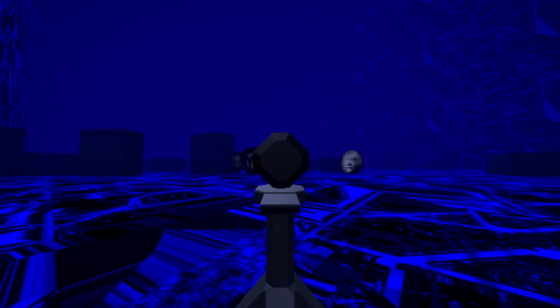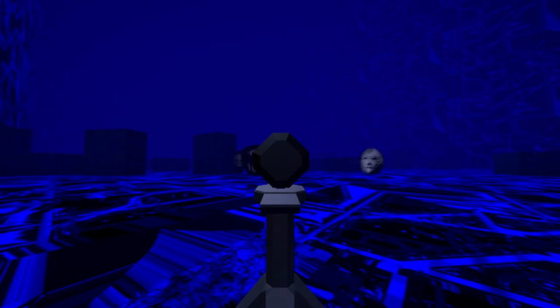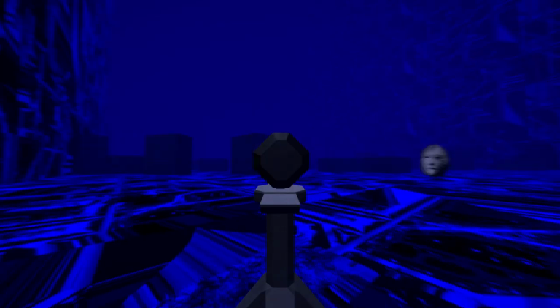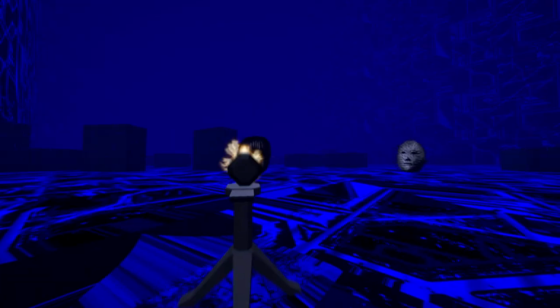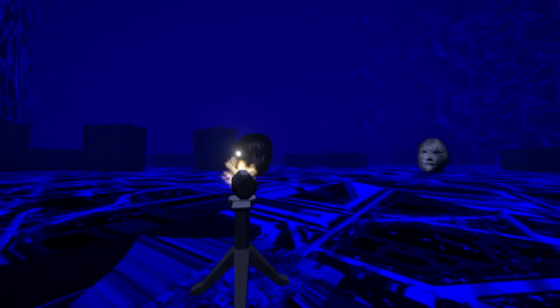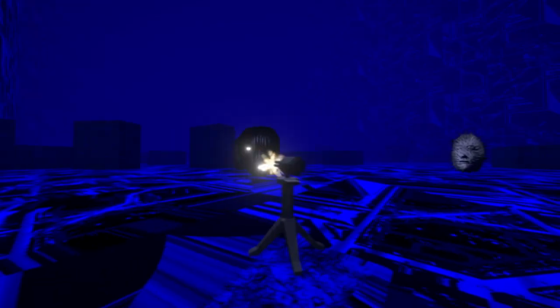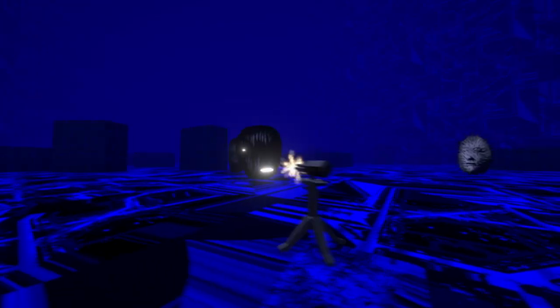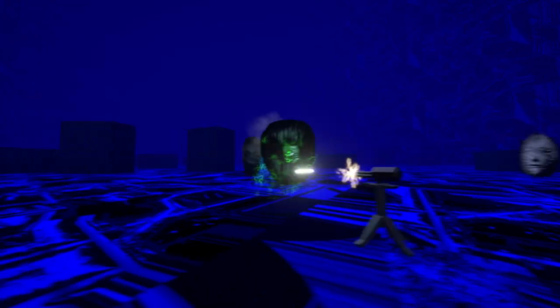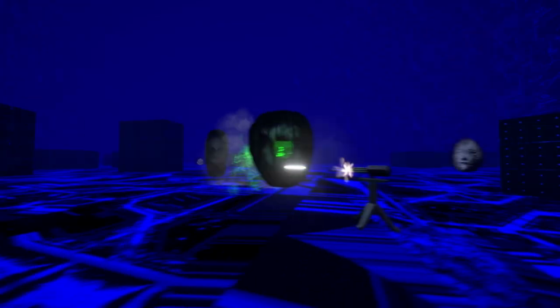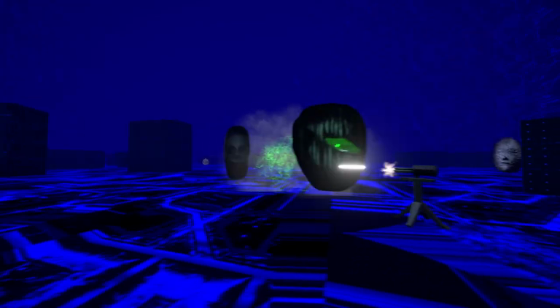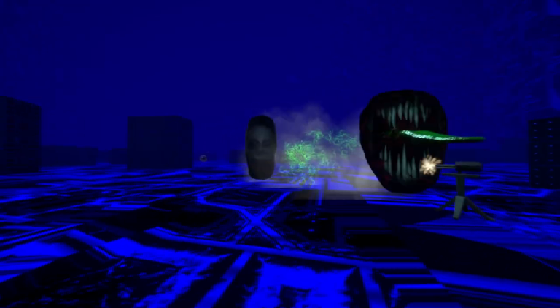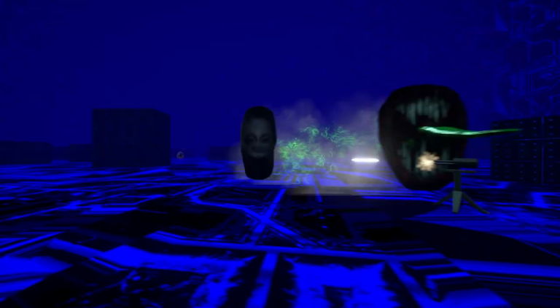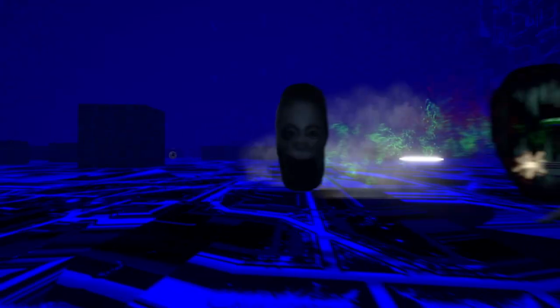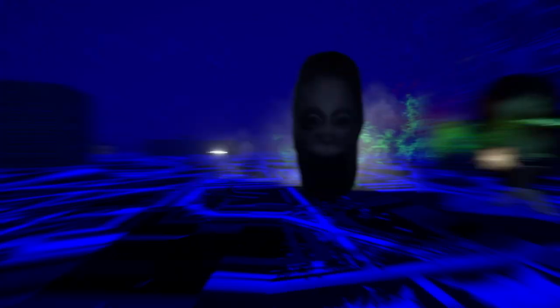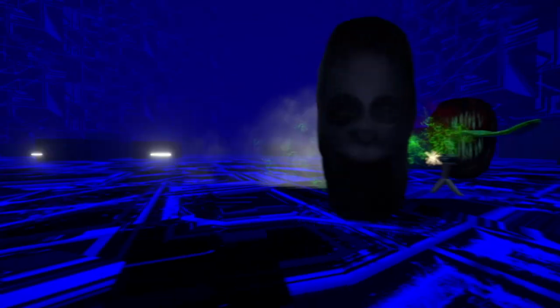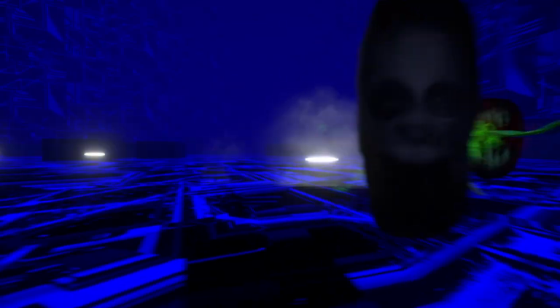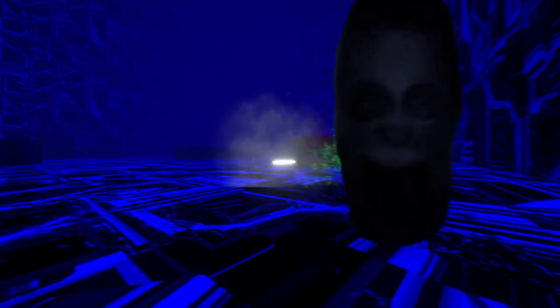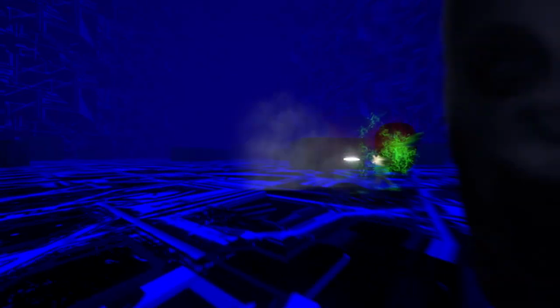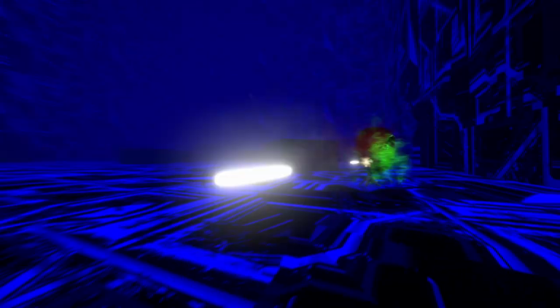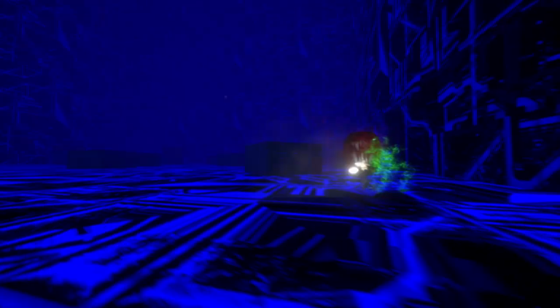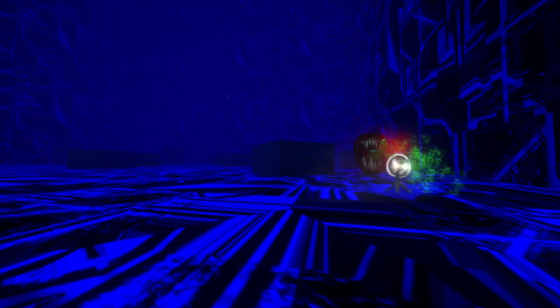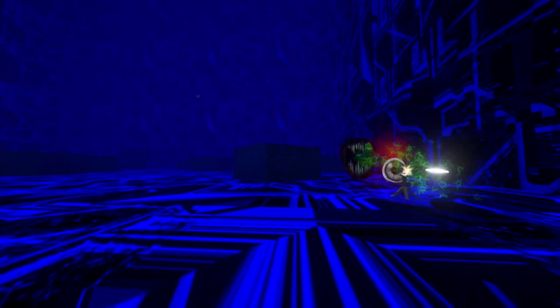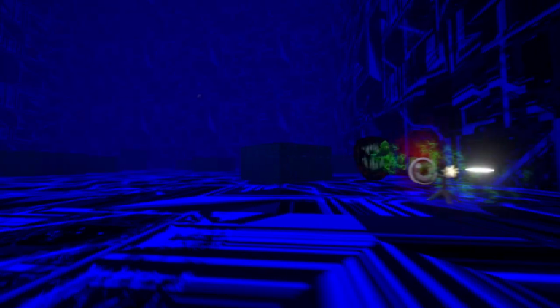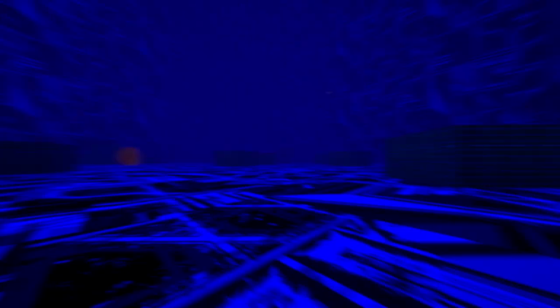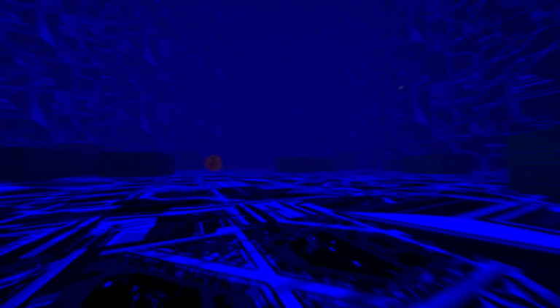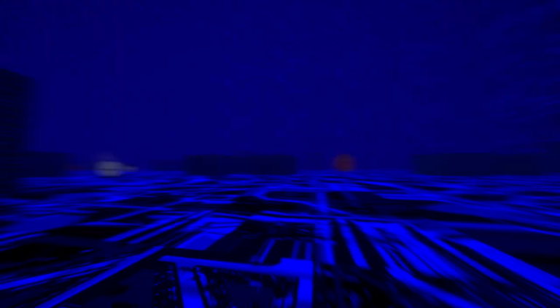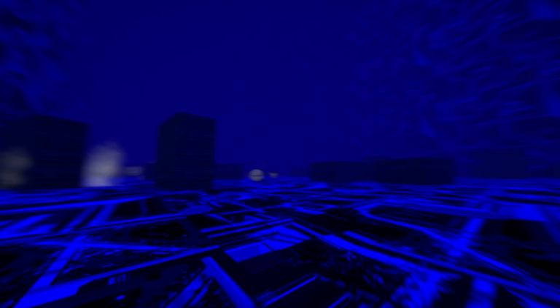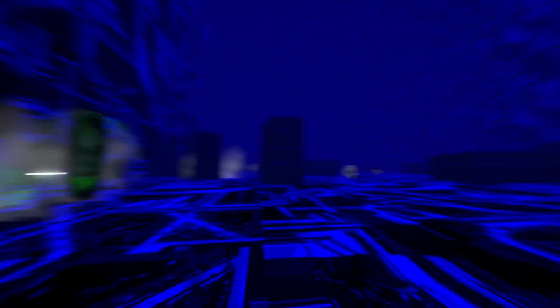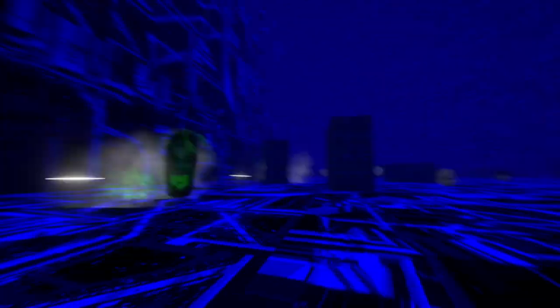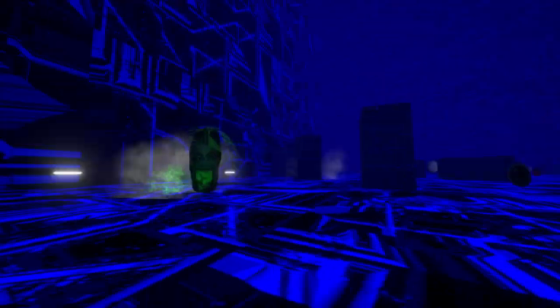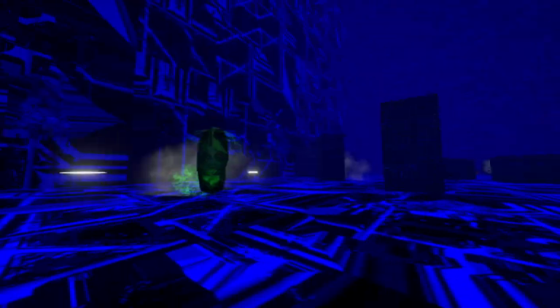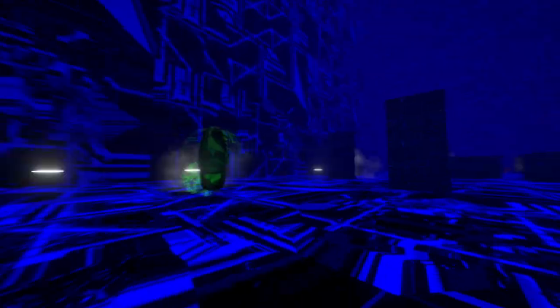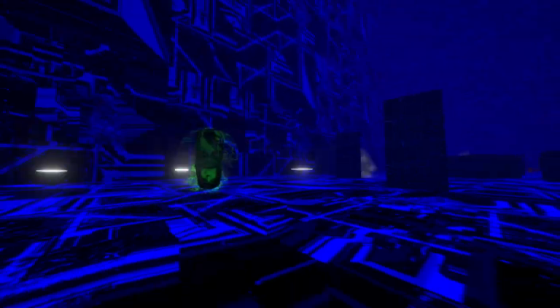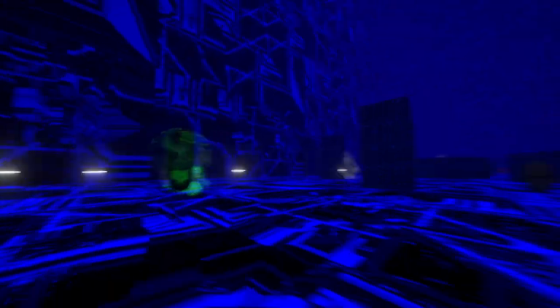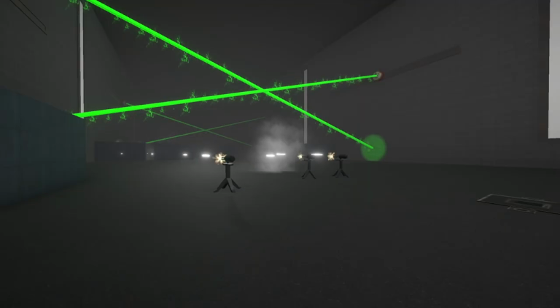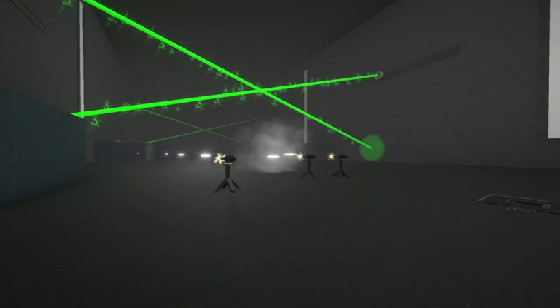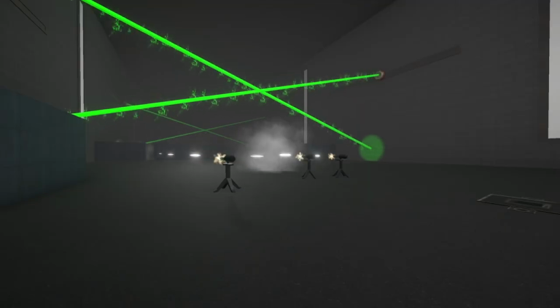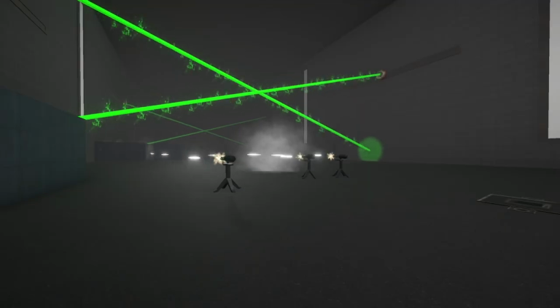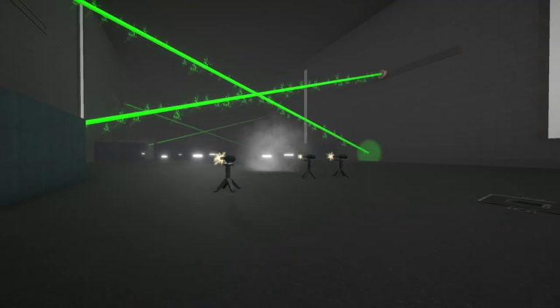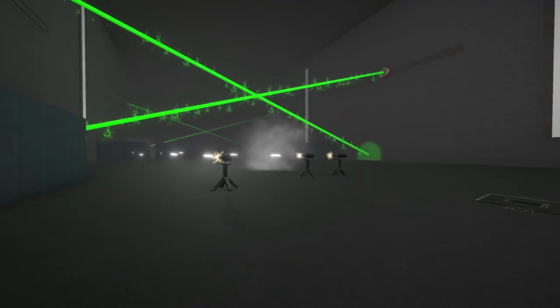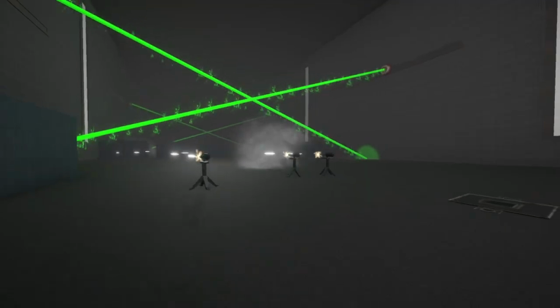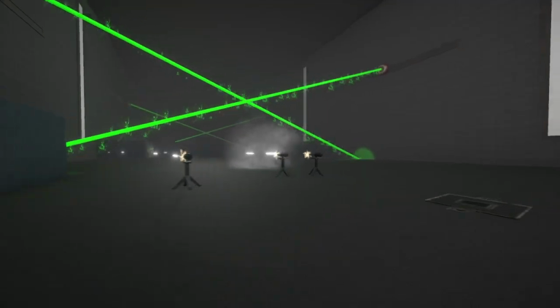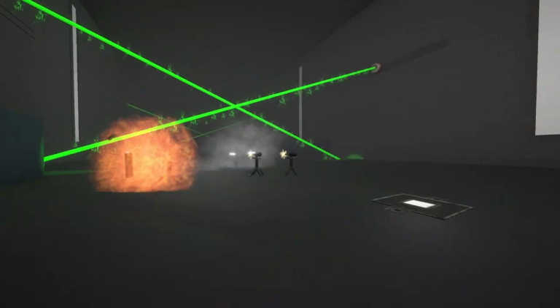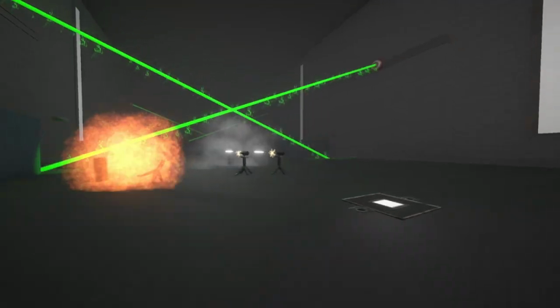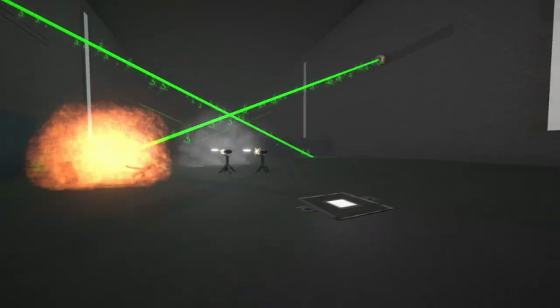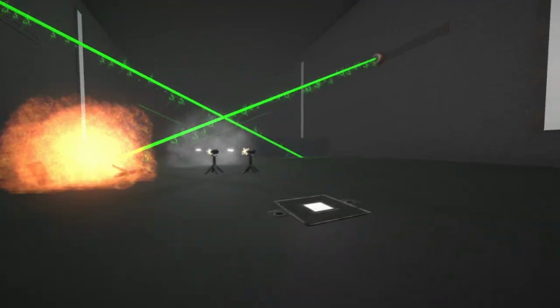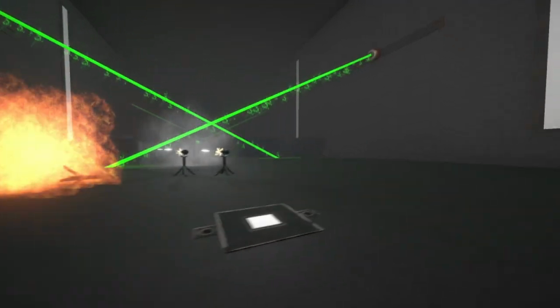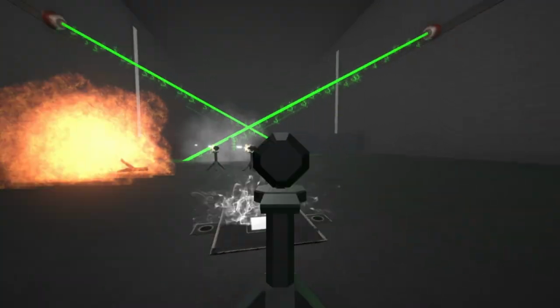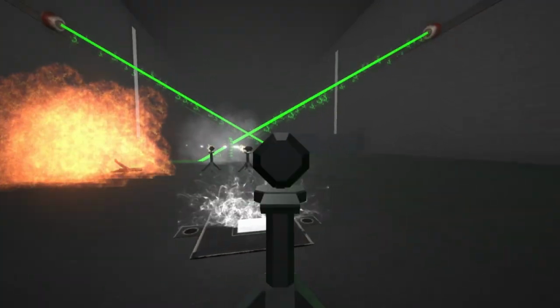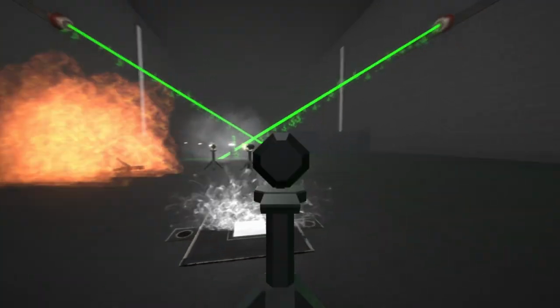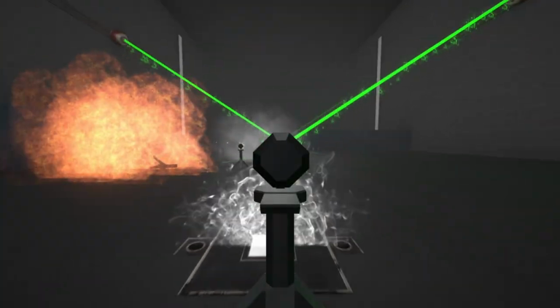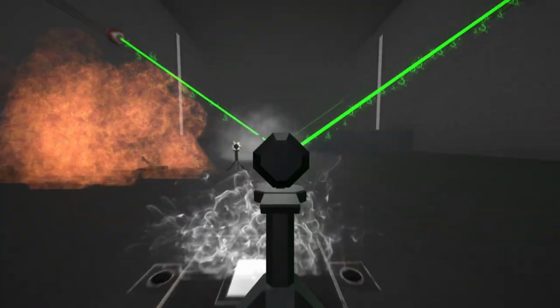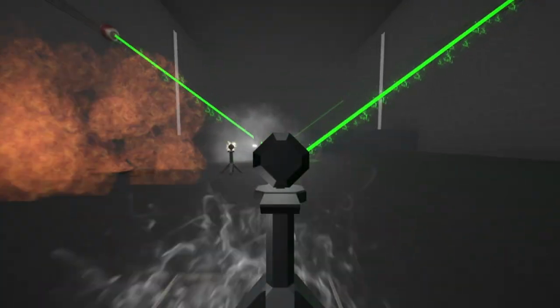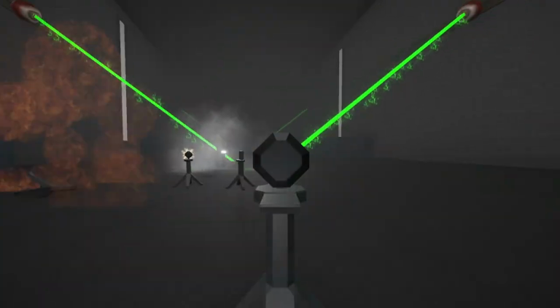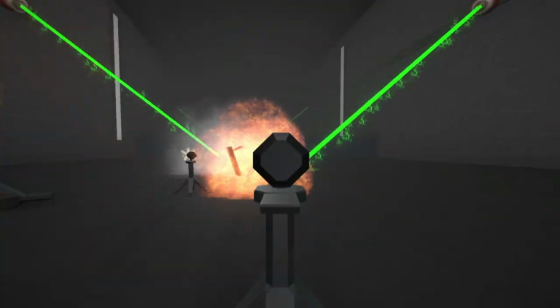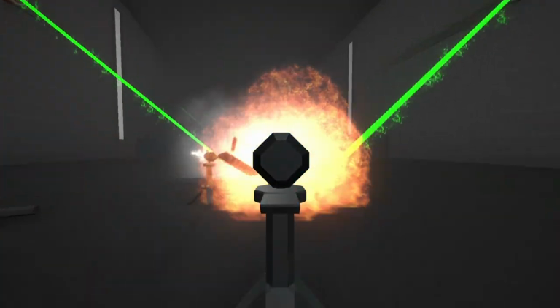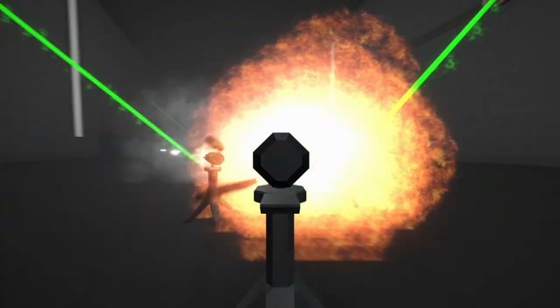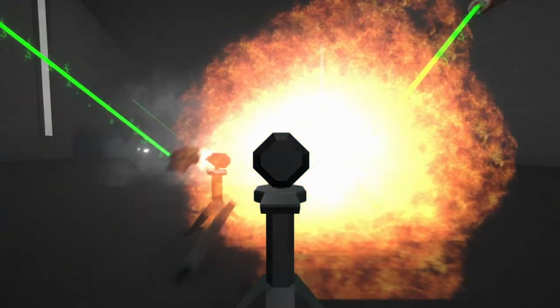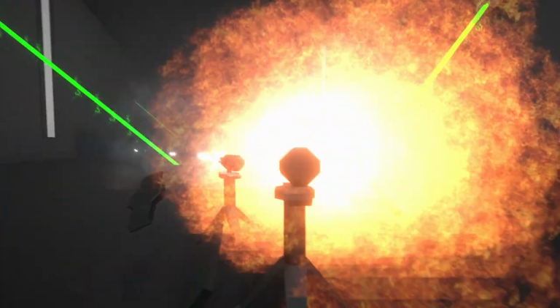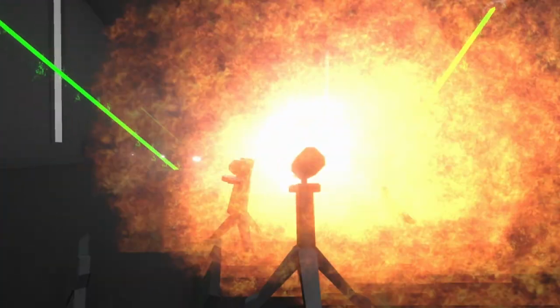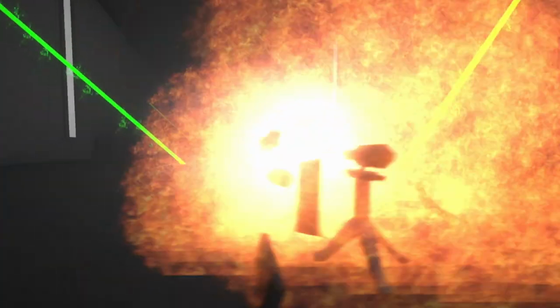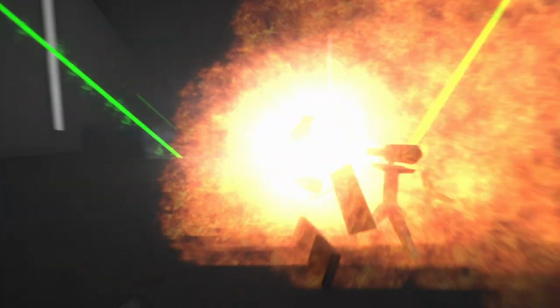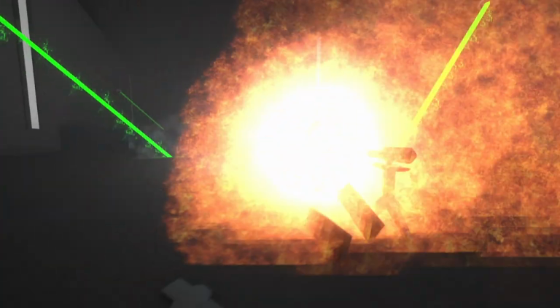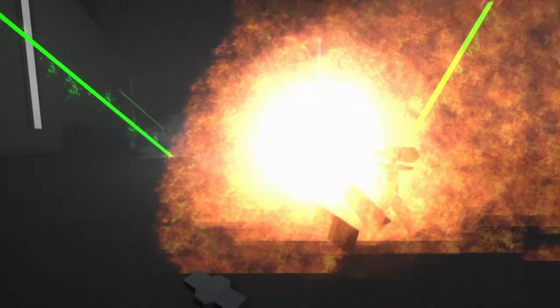If it has a clear line of sight, the Gatling Gun has a pretty long range. Once it's out of ammo, it will explode, causing explosive damage.